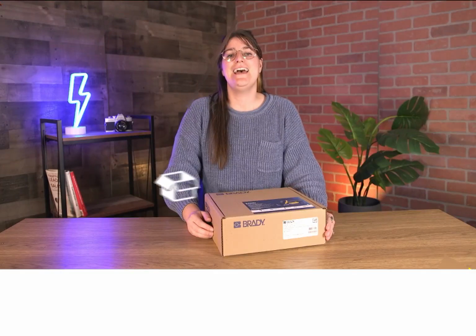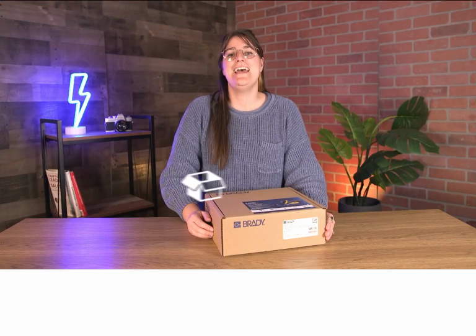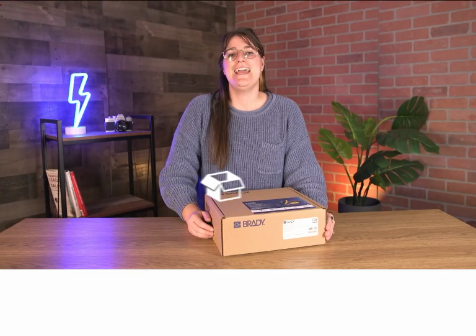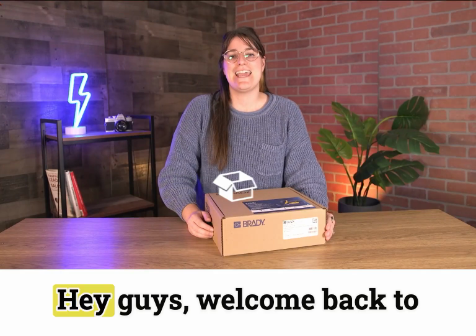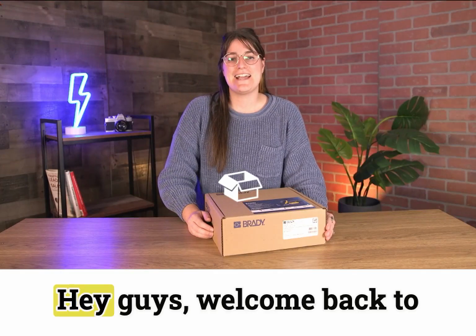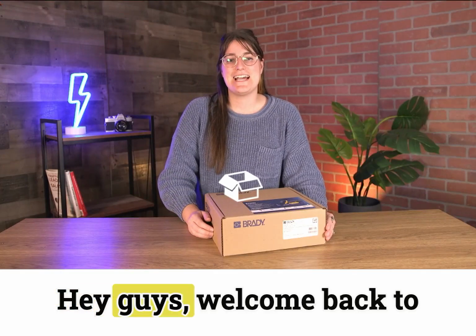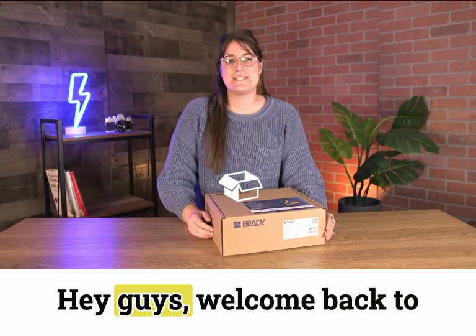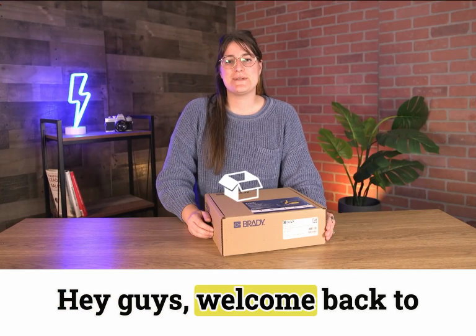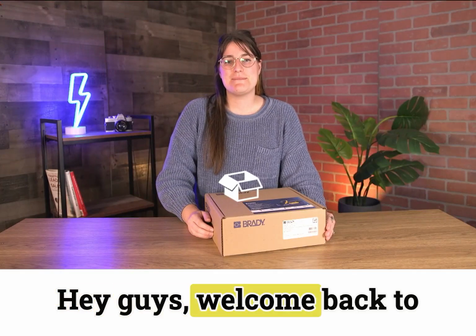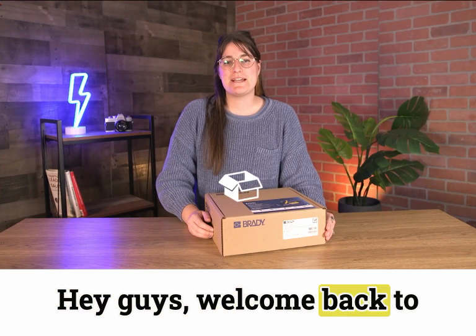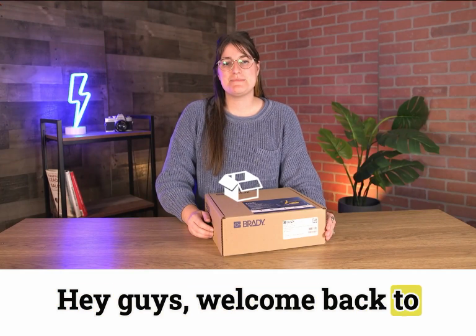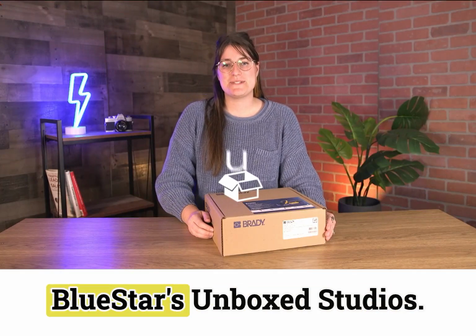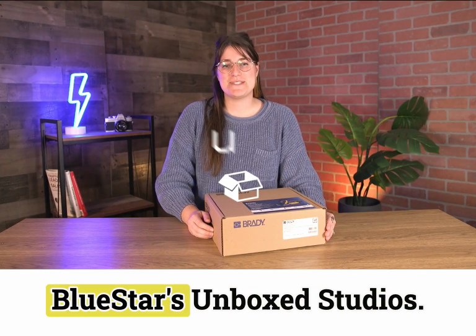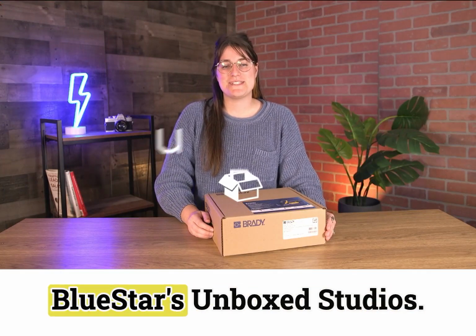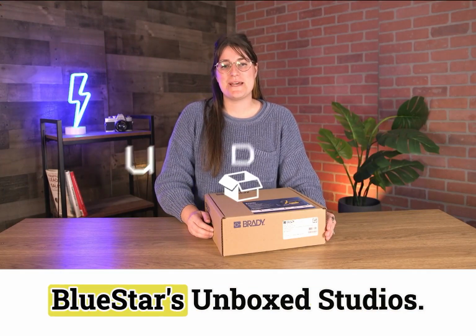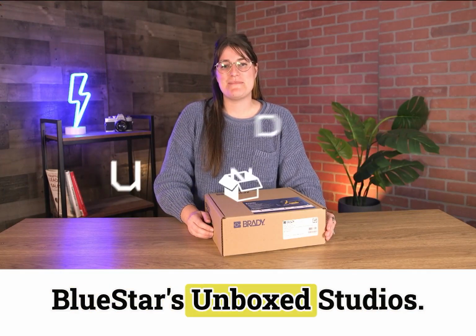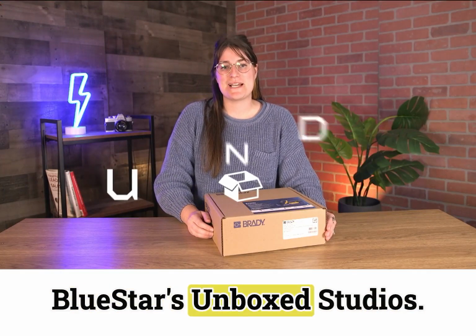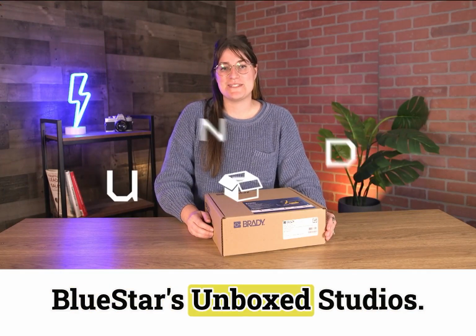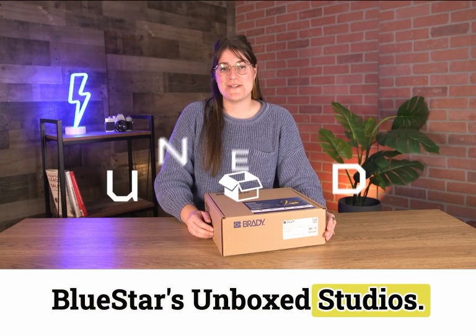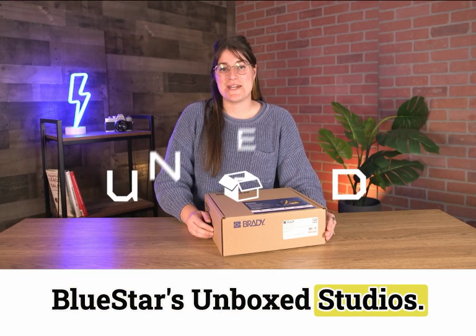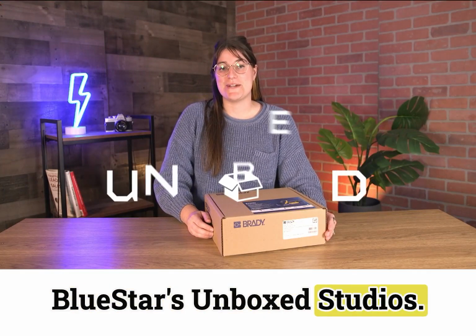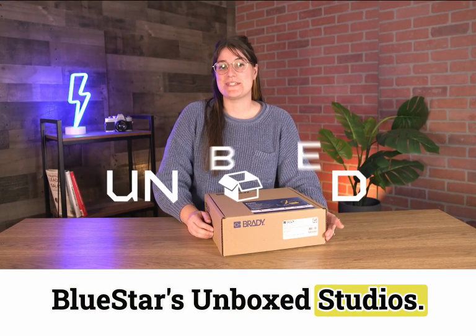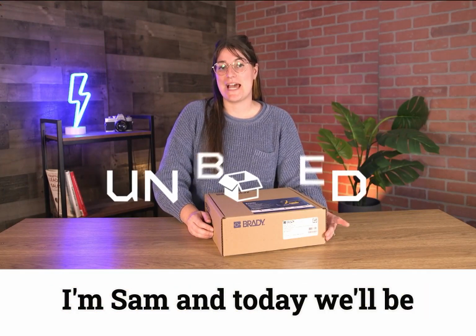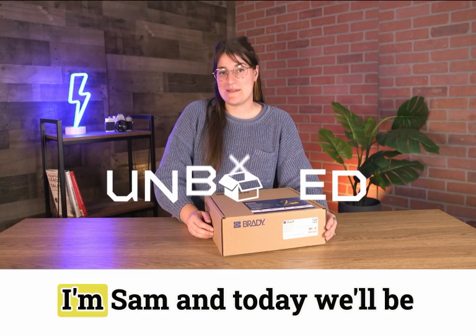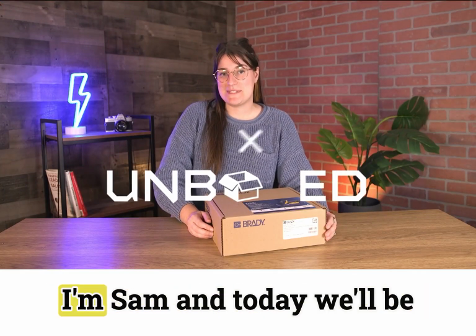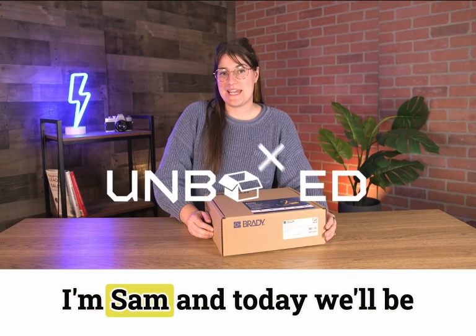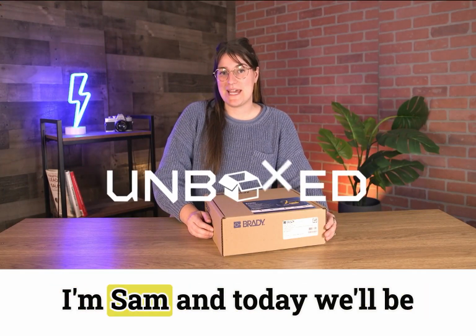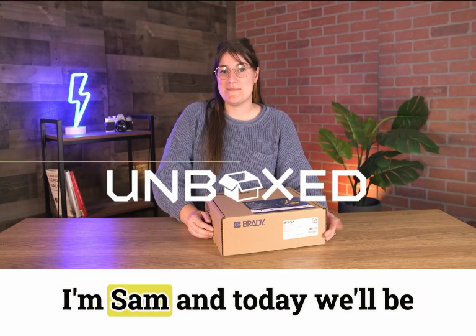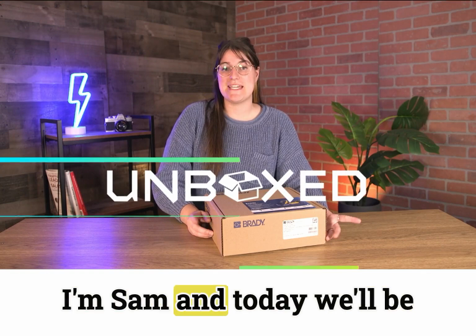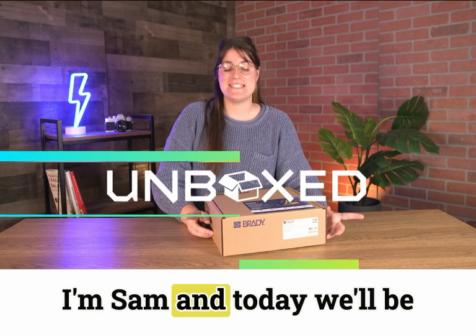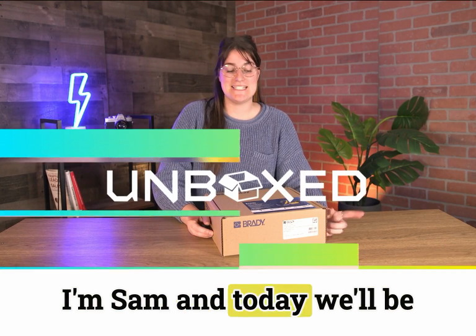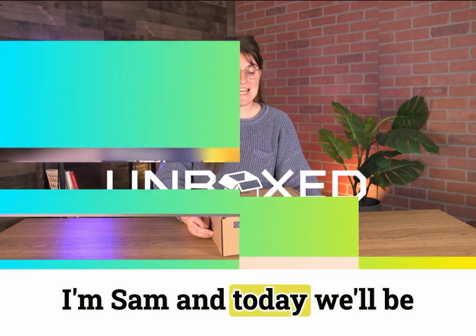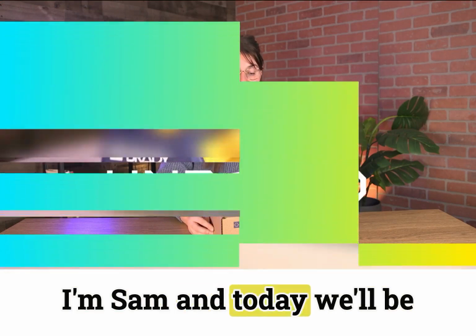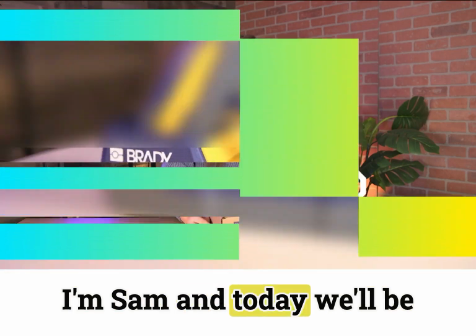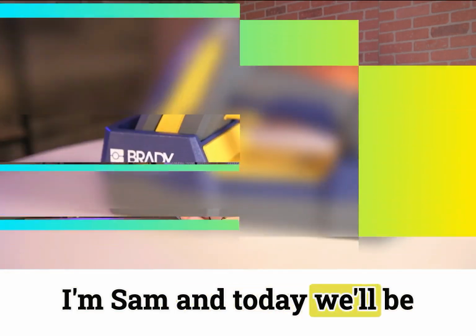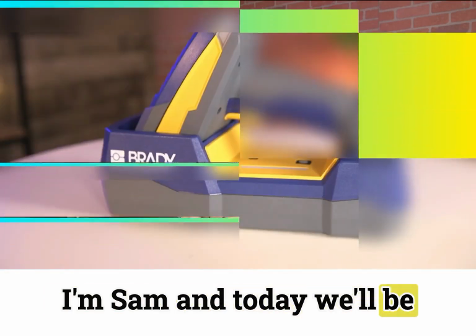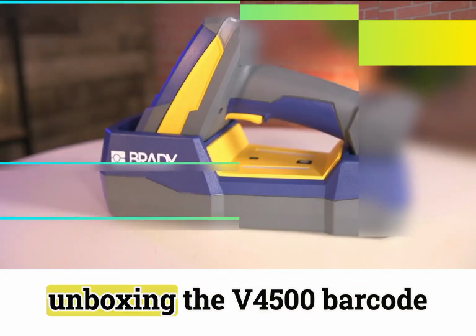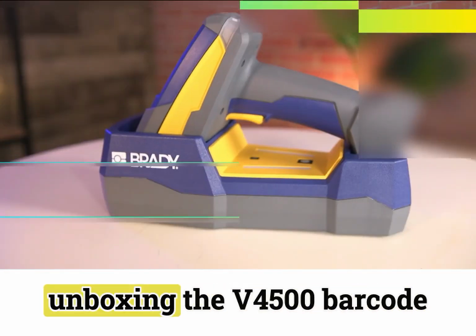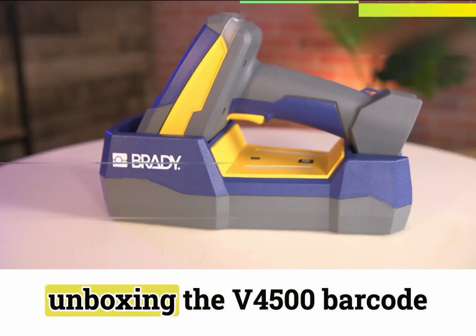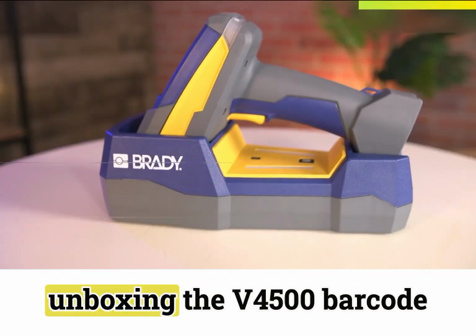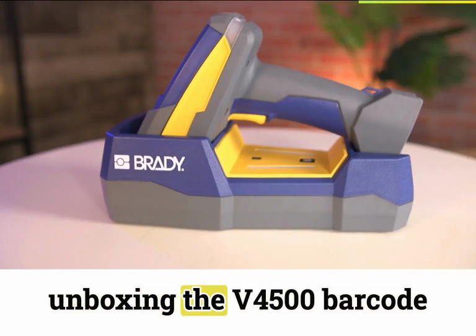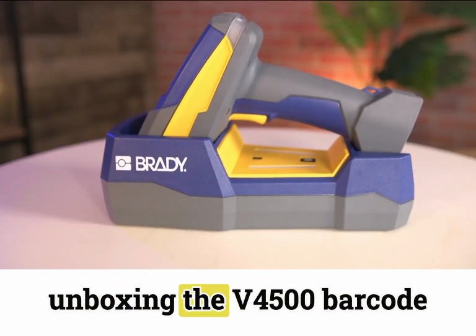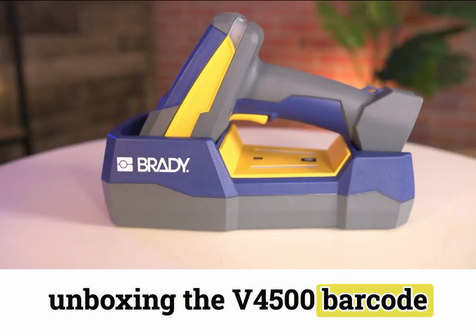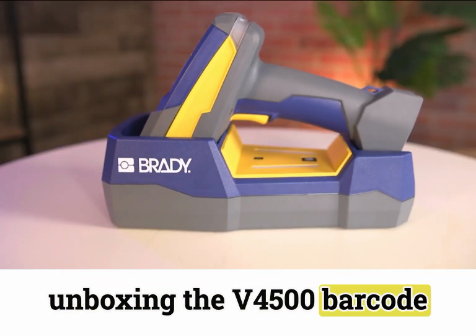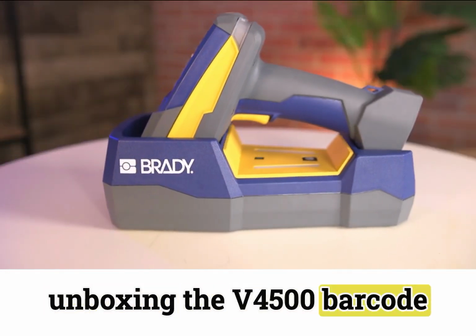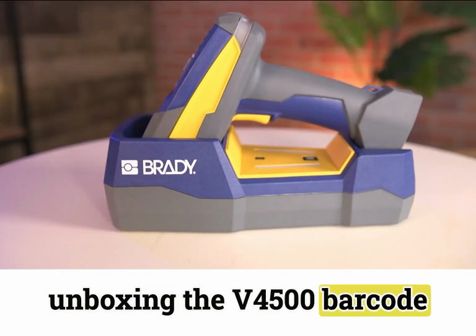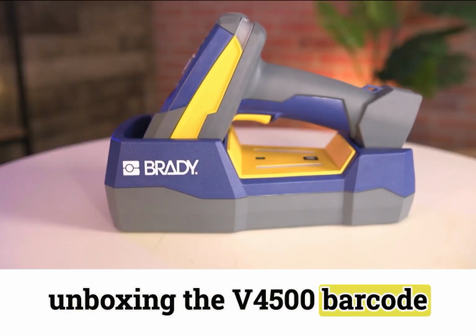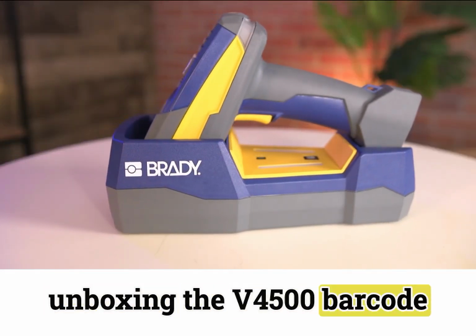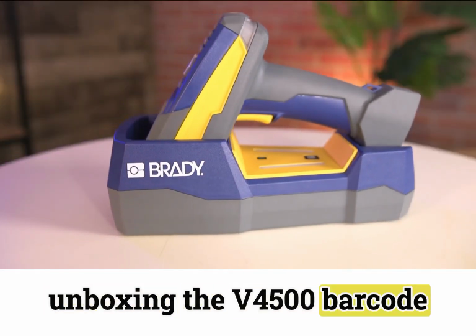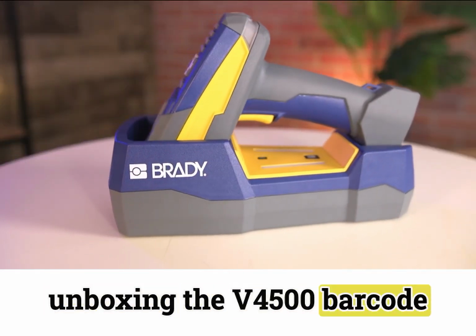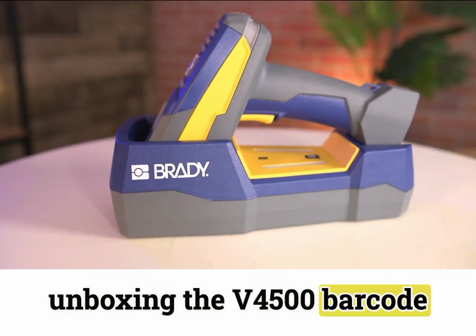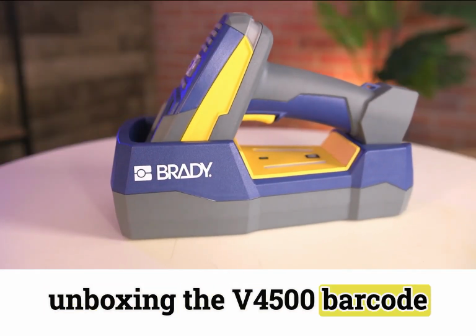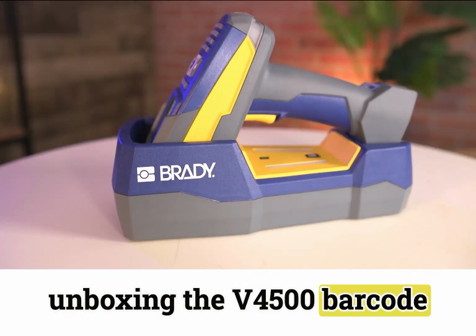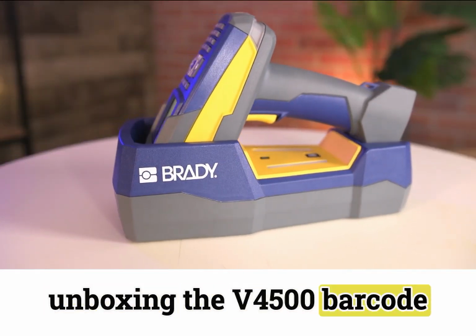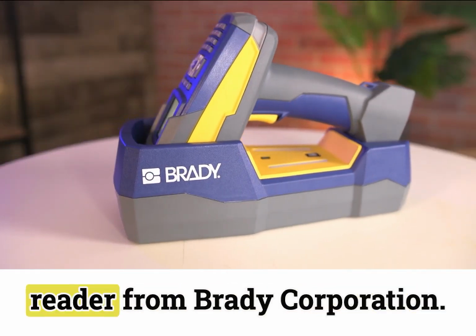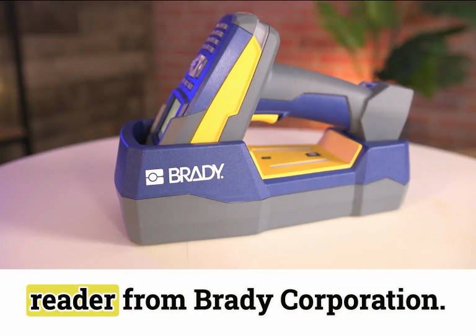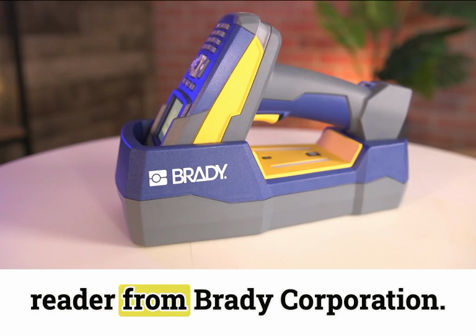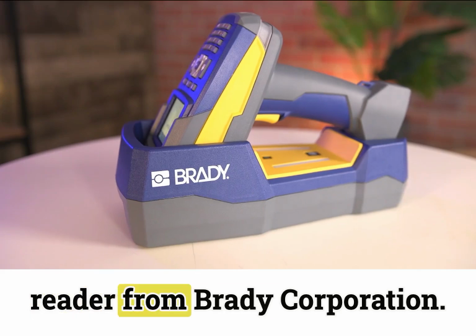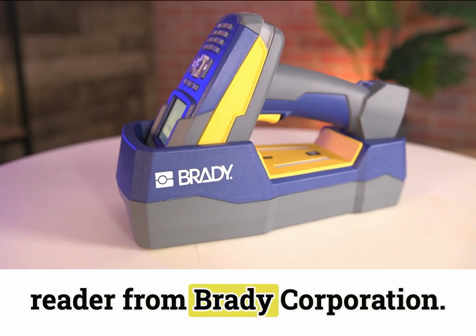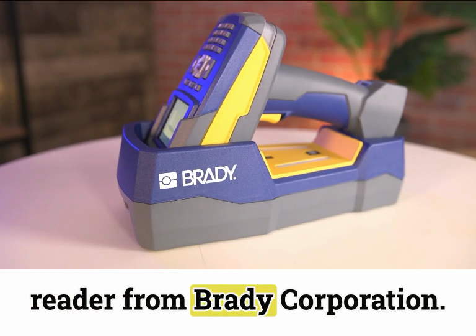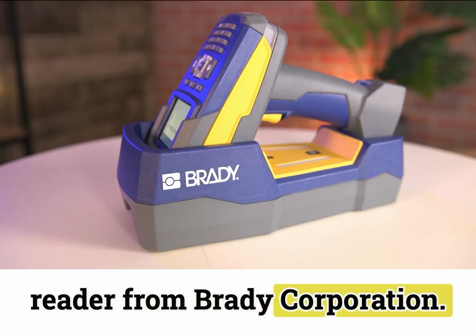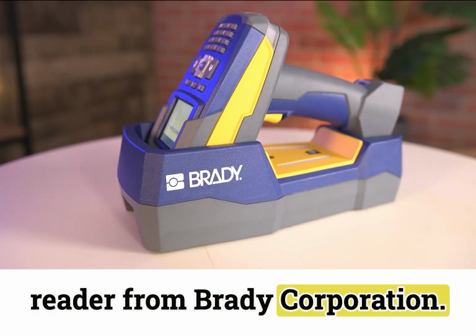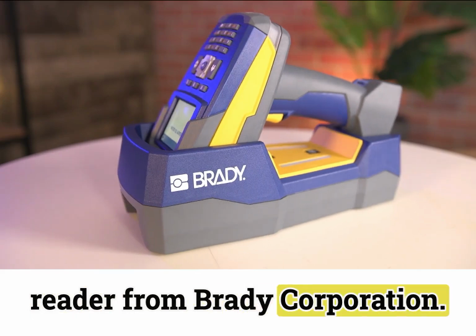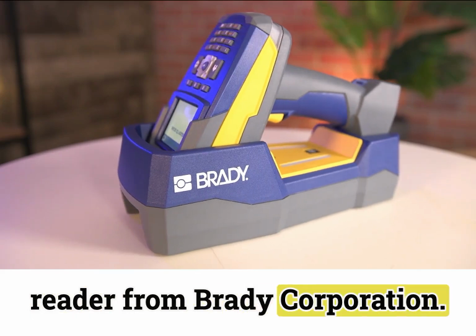Hey guys, welcome back to Bluestars Unboxed Studios. I'm Sam and today we'll be unboxing the V4500 barcode reader from Brady Corporation.